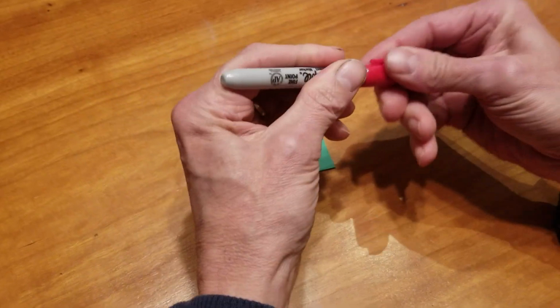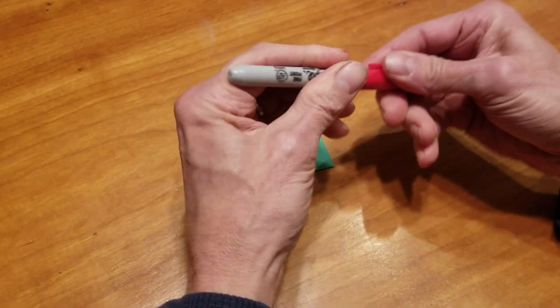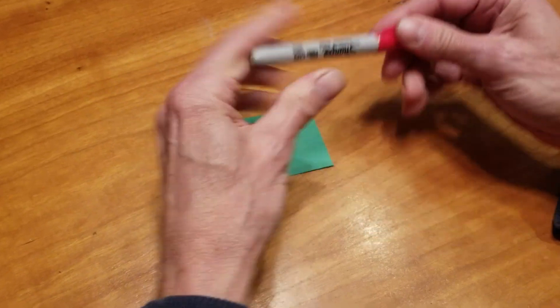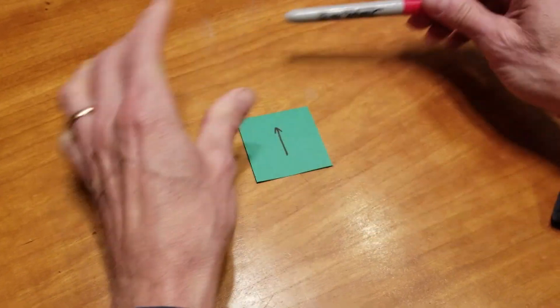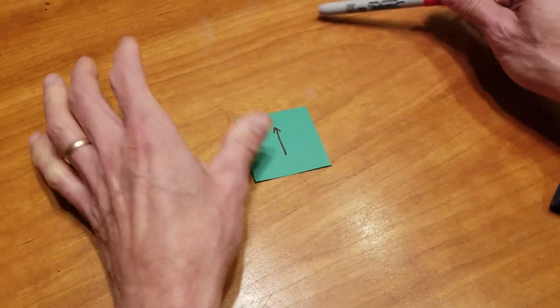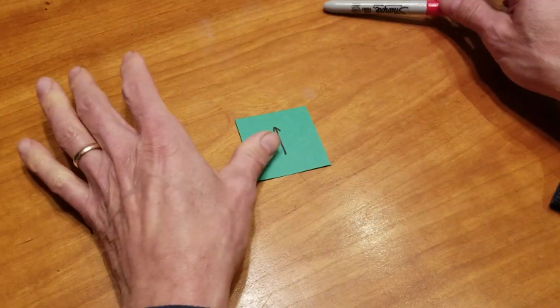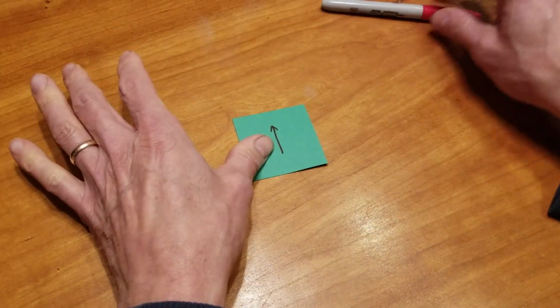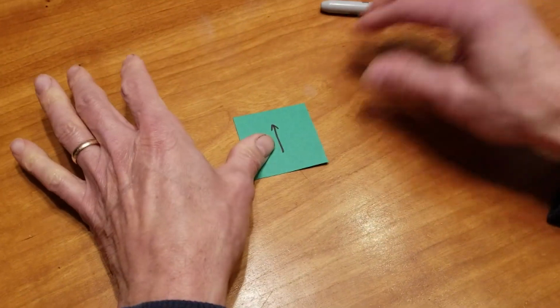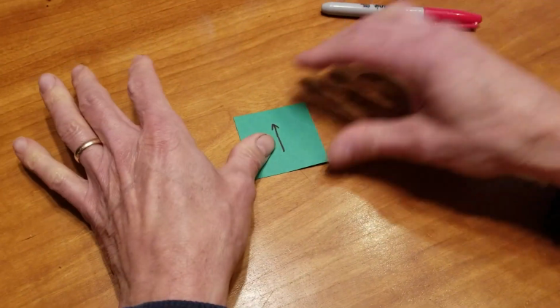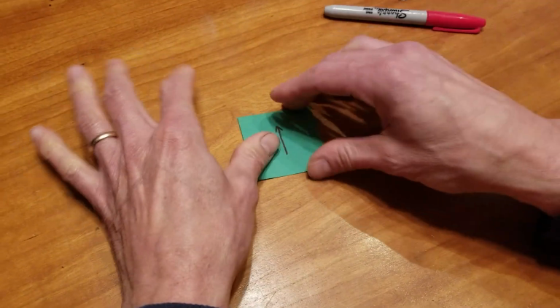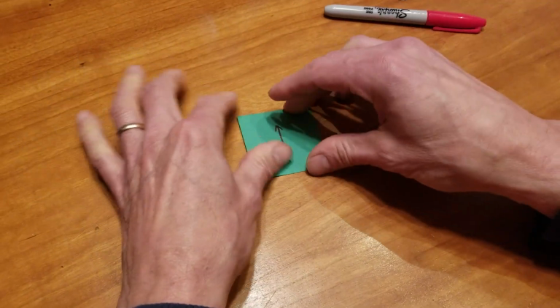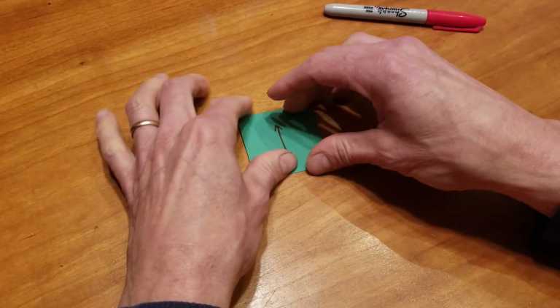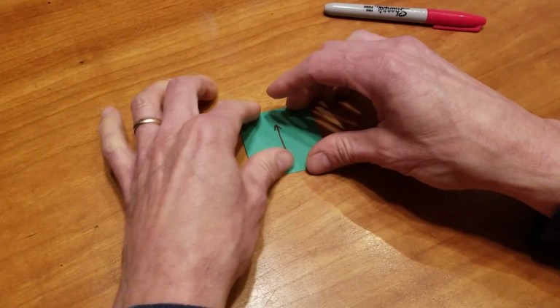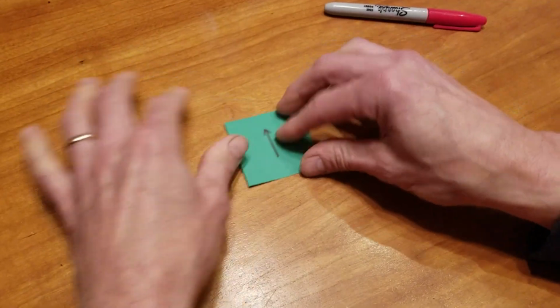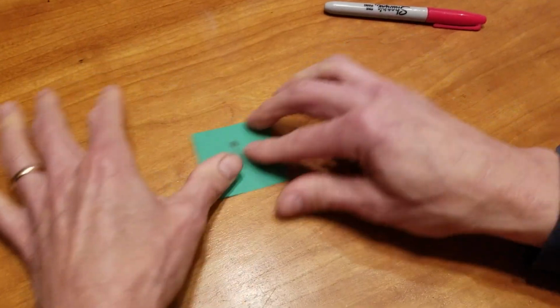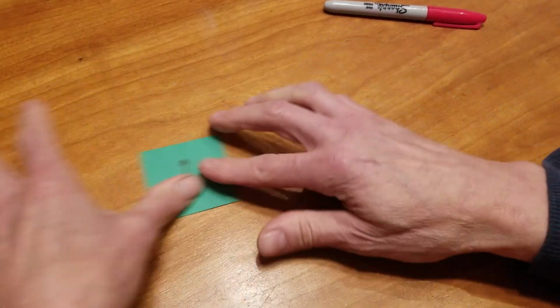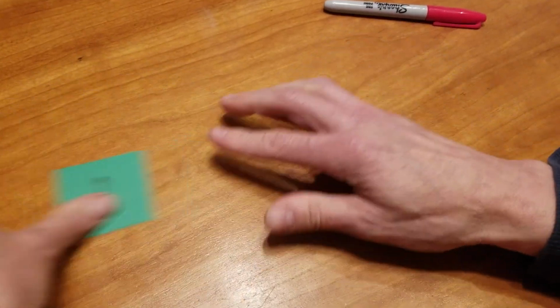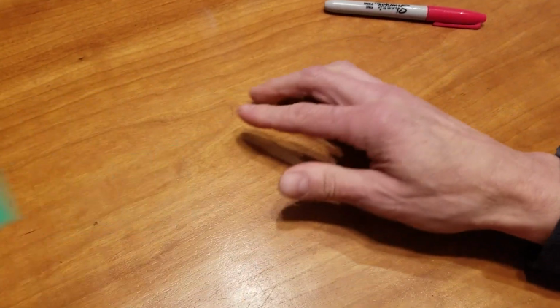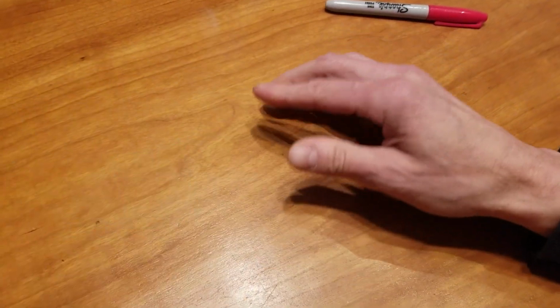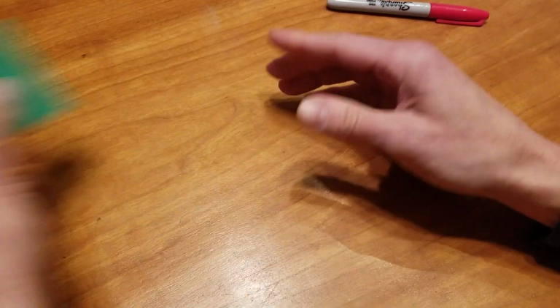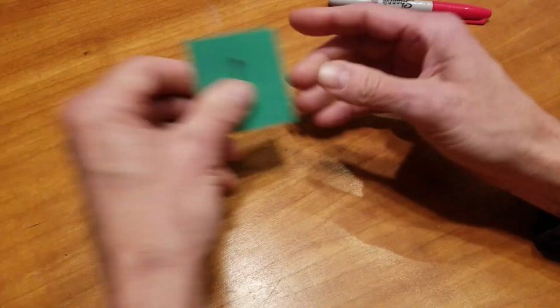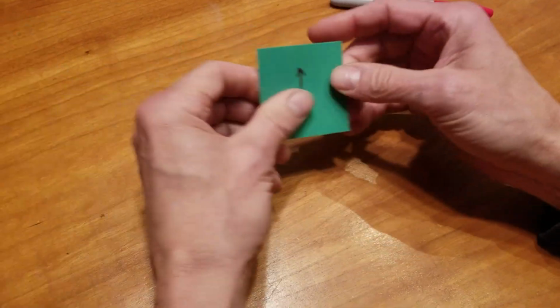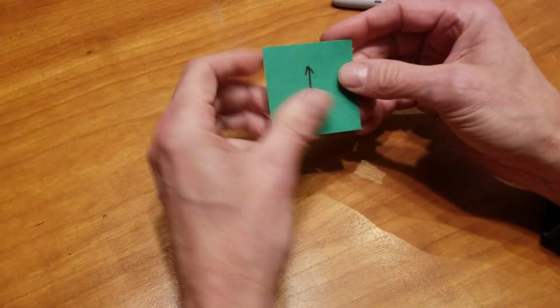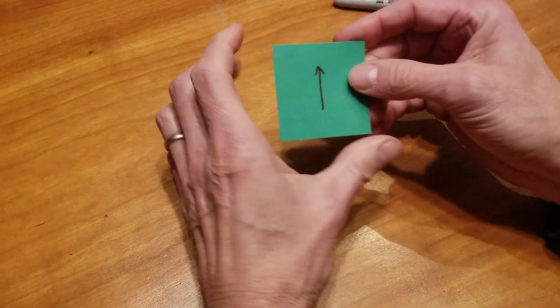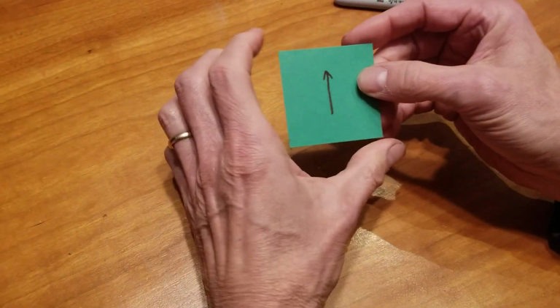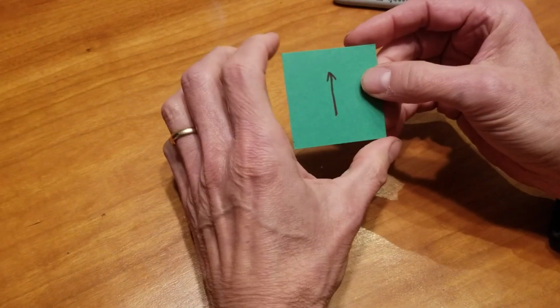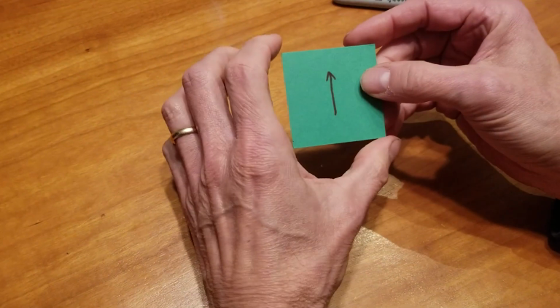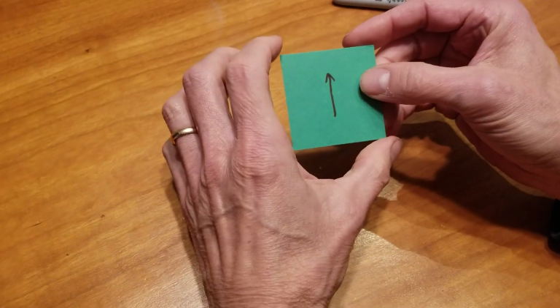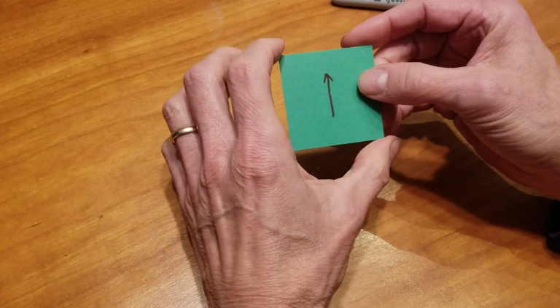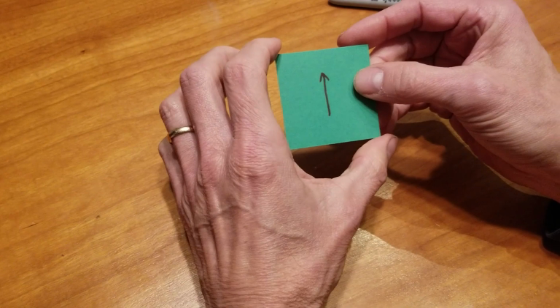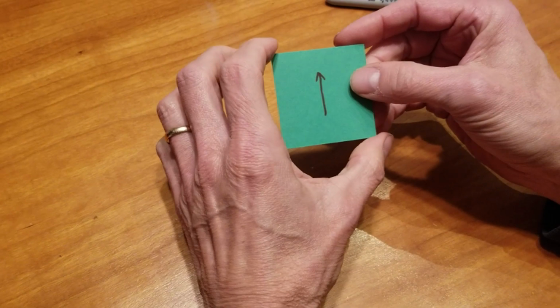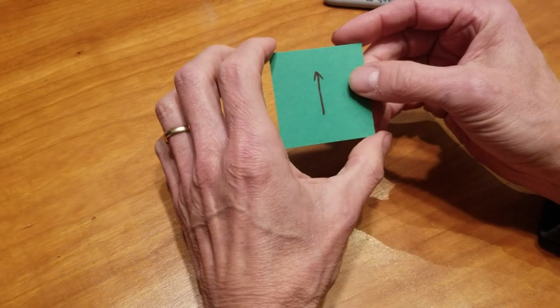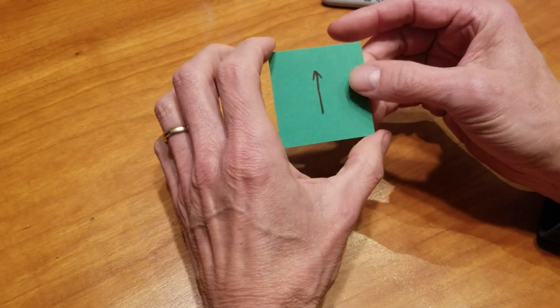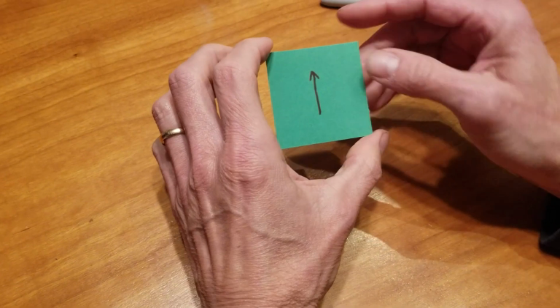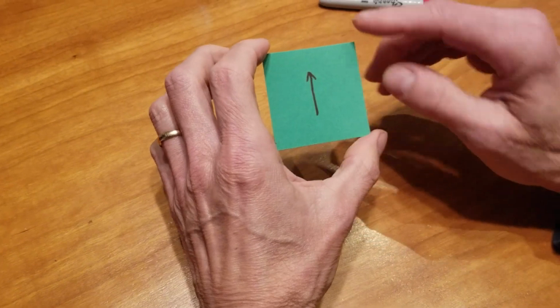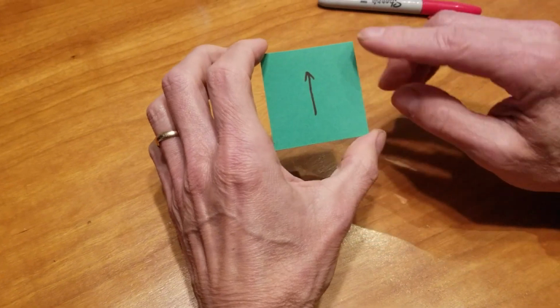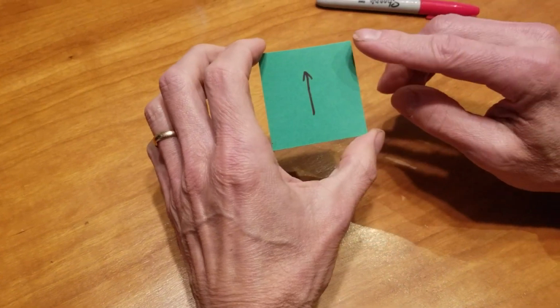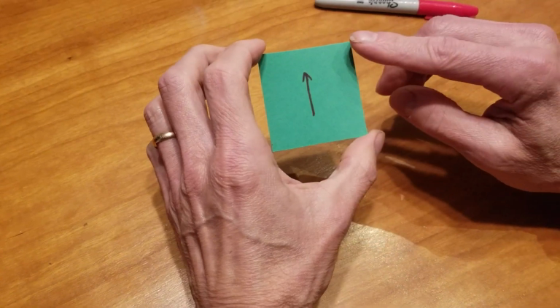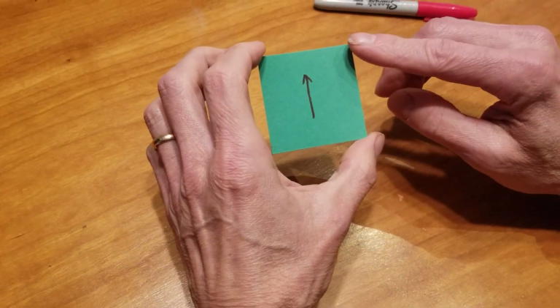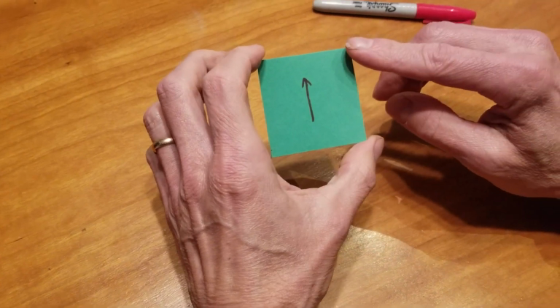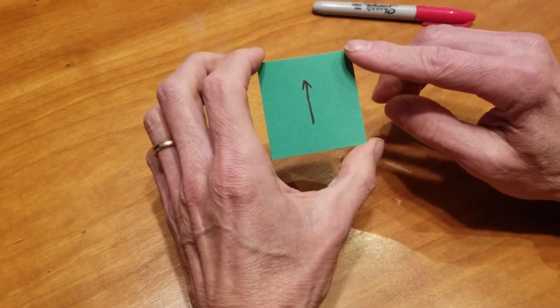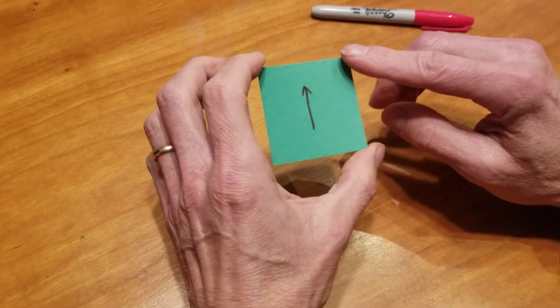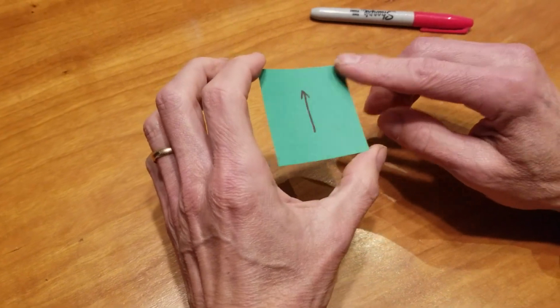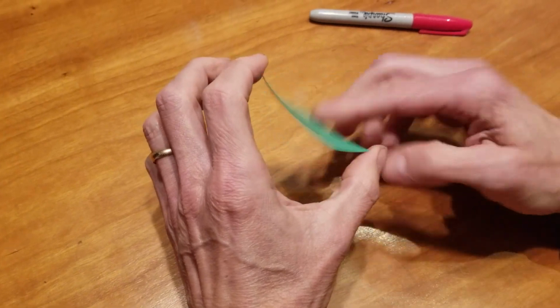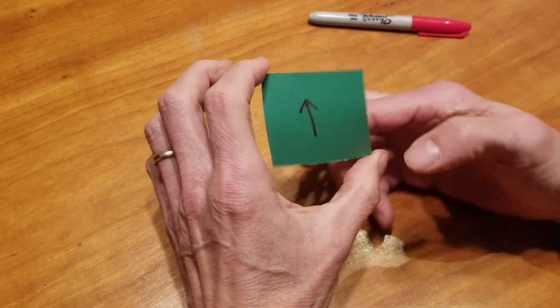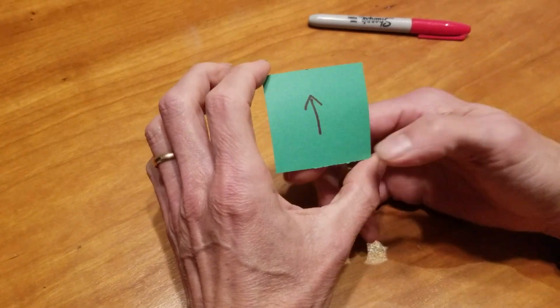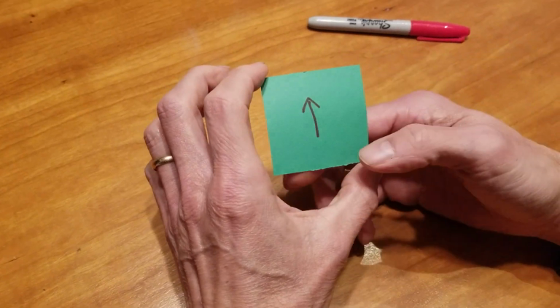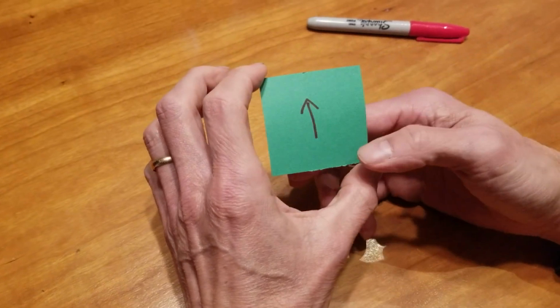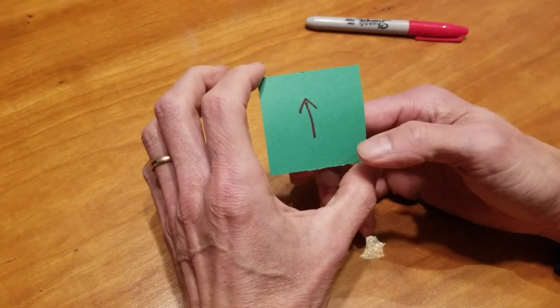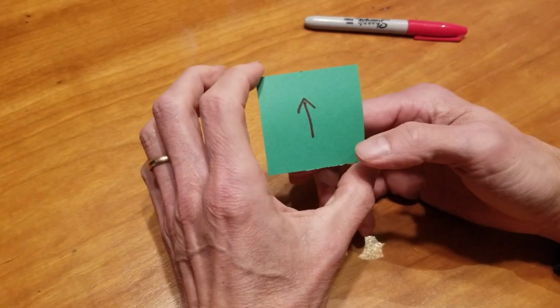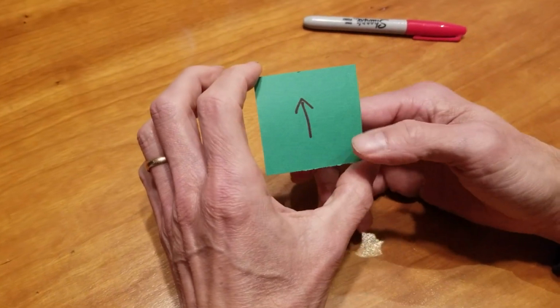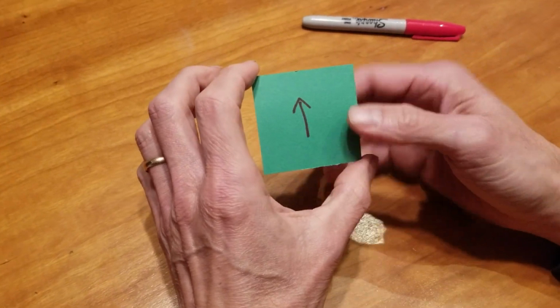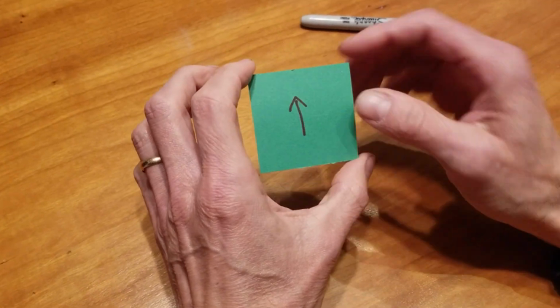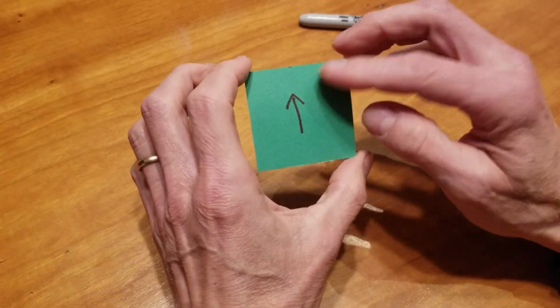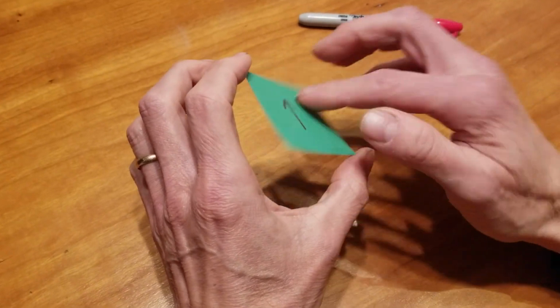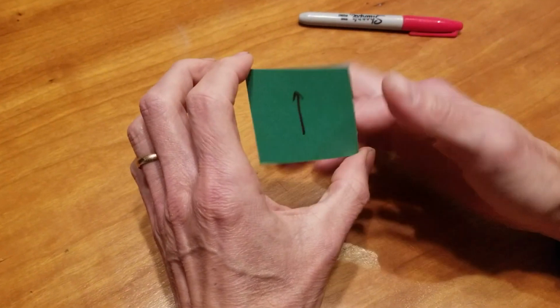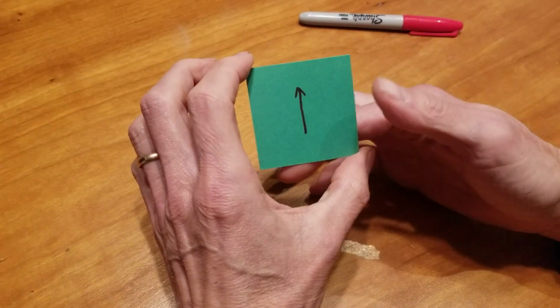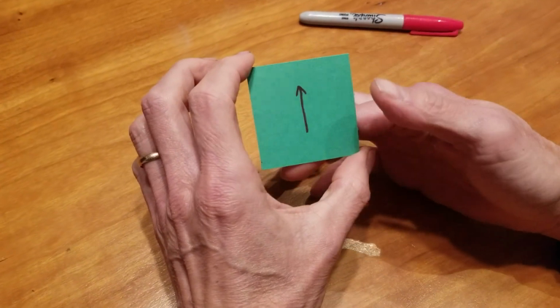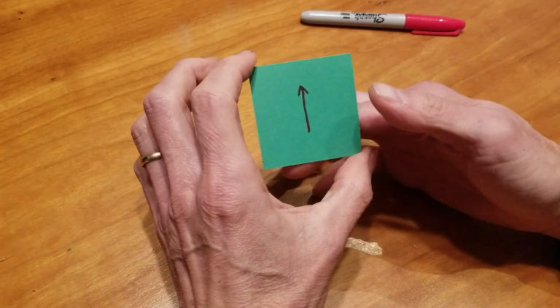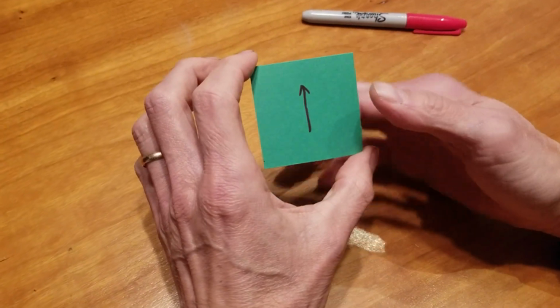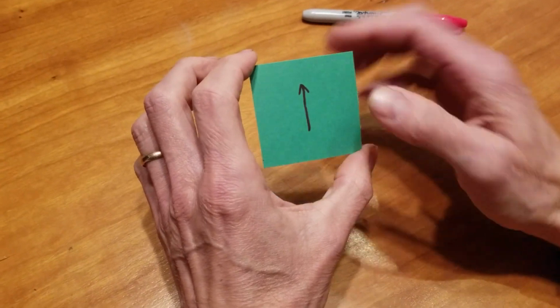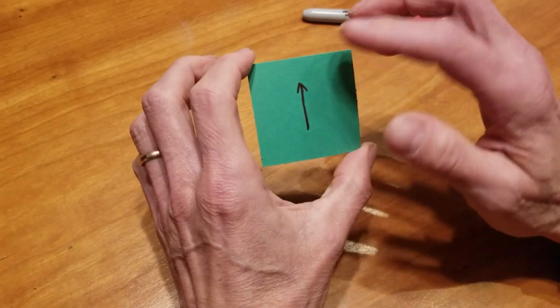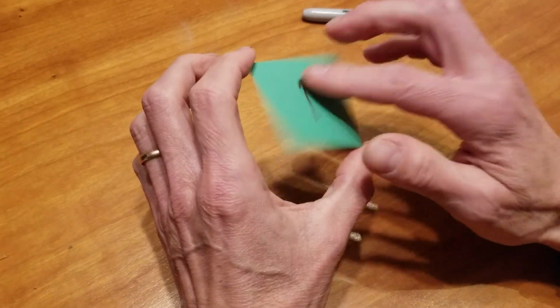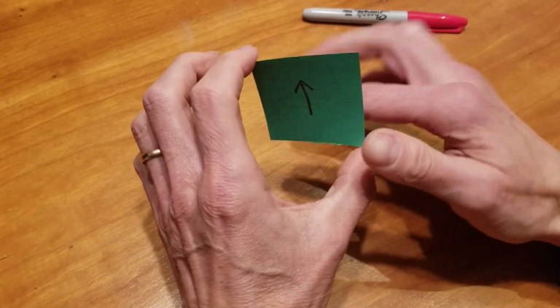So right now if you have the arrow pointing up, we'll flip it. Arrow still pointing up. Yay!